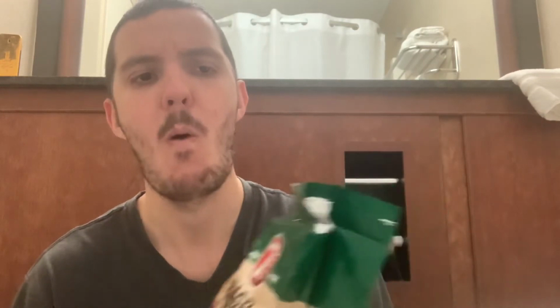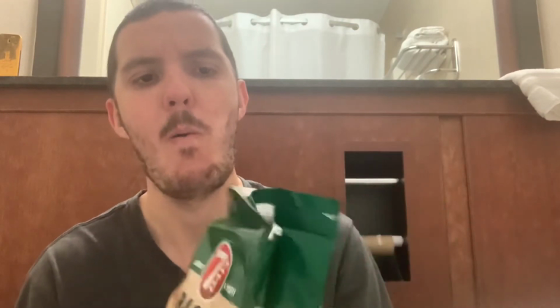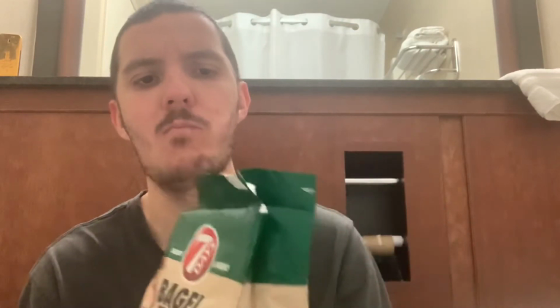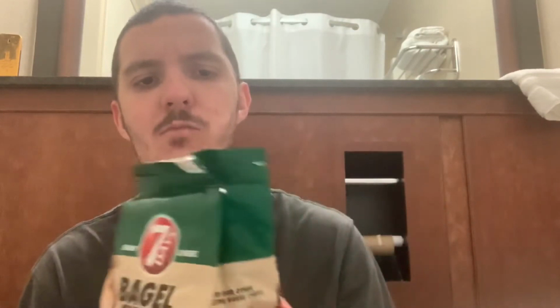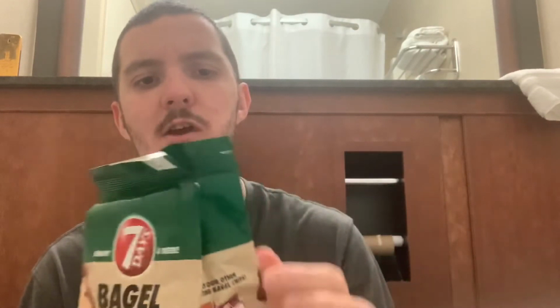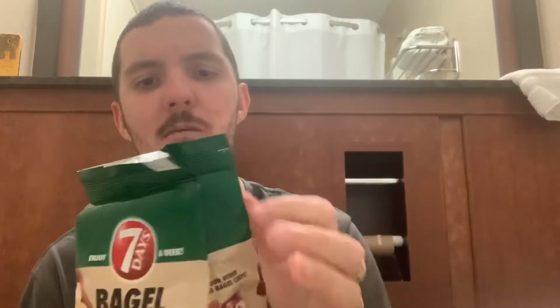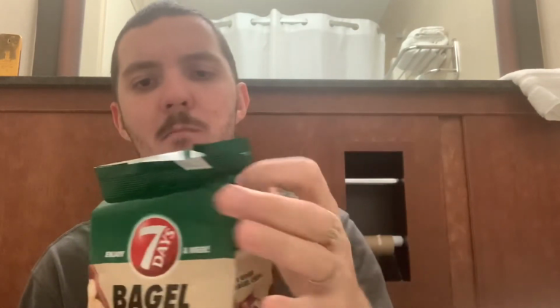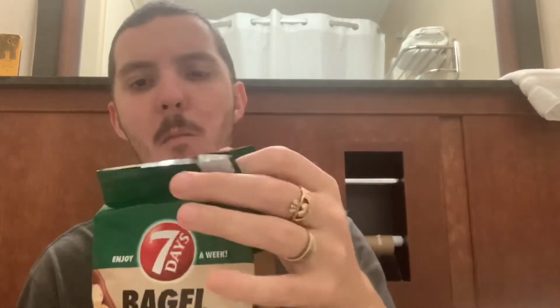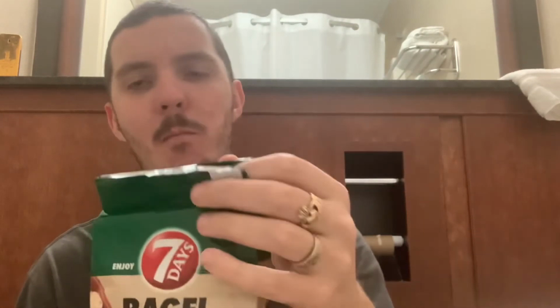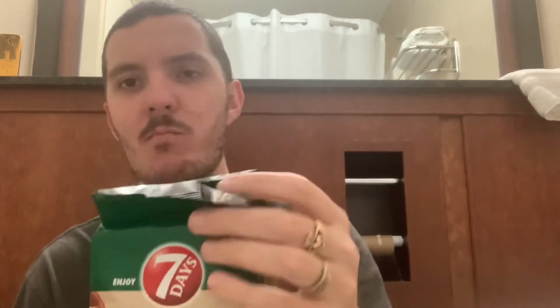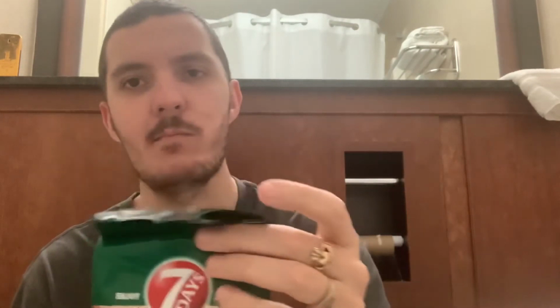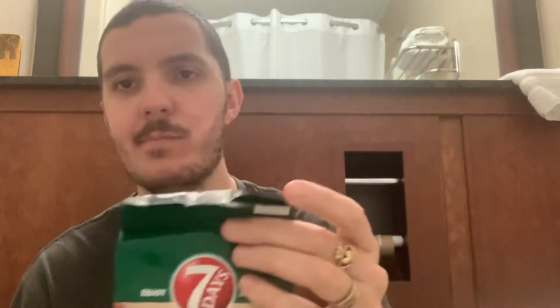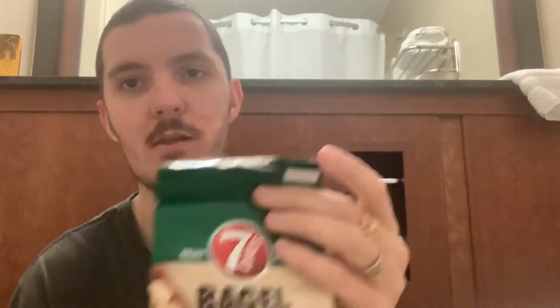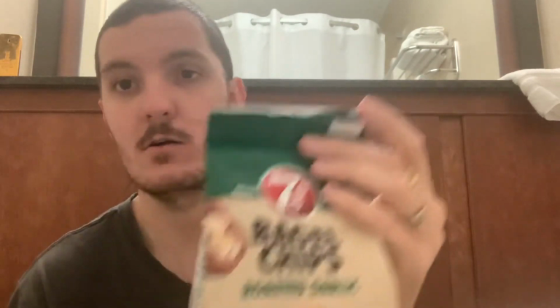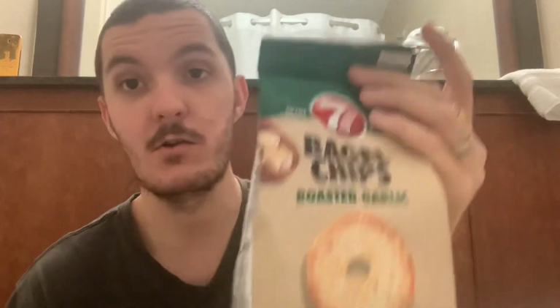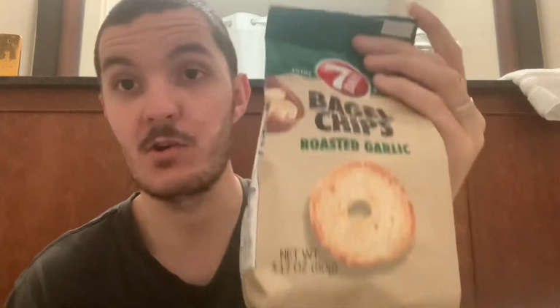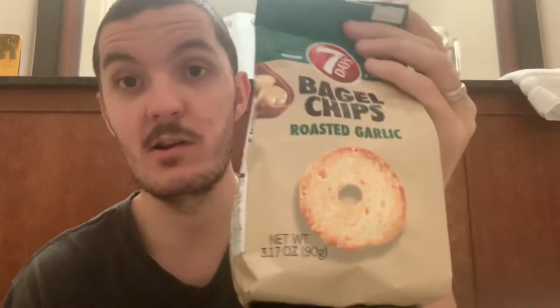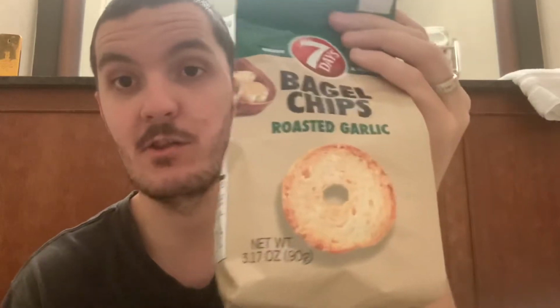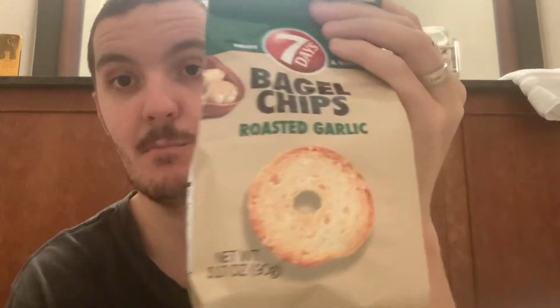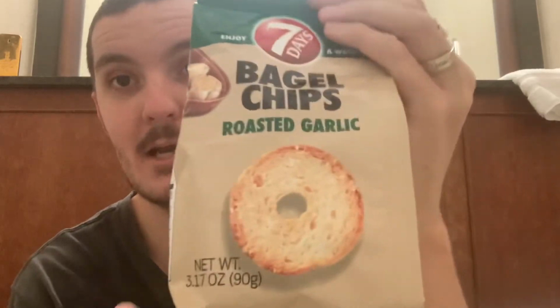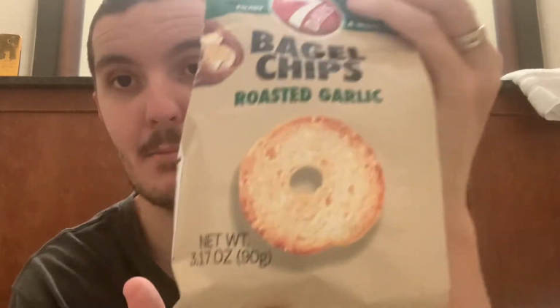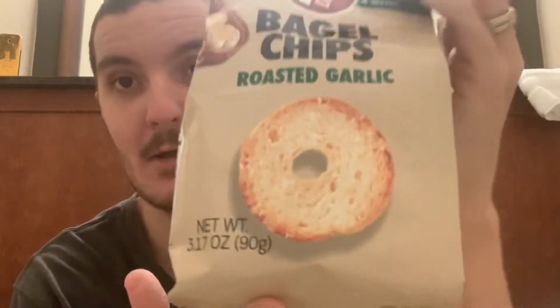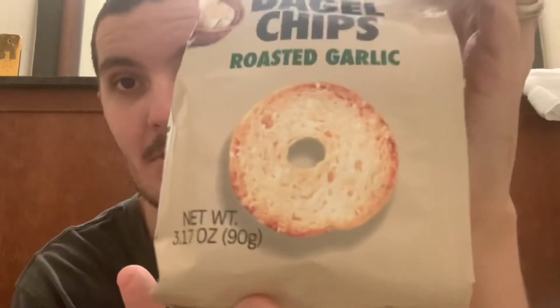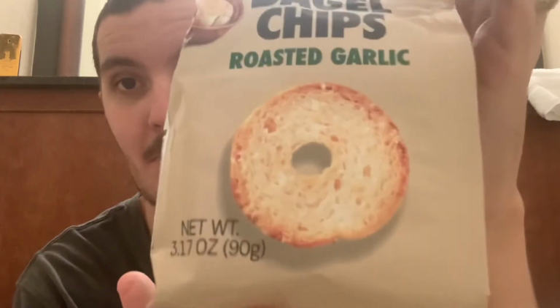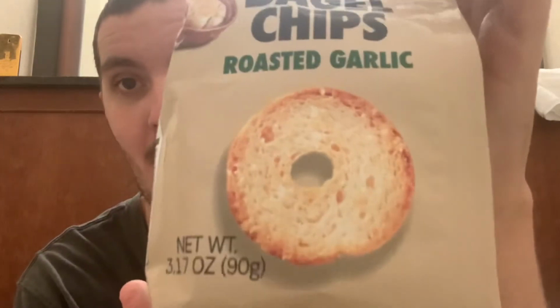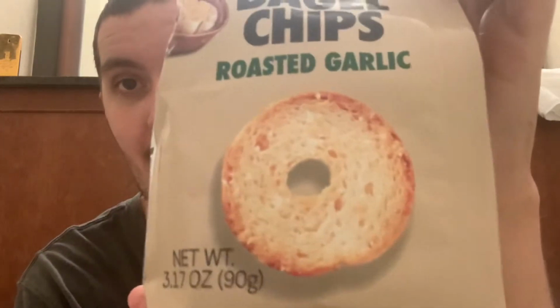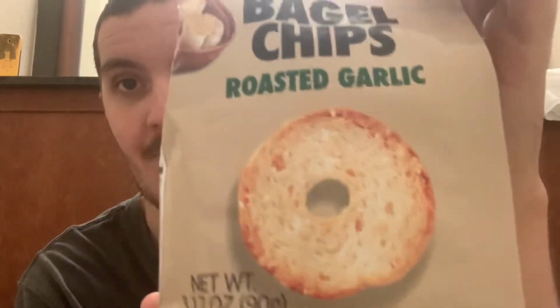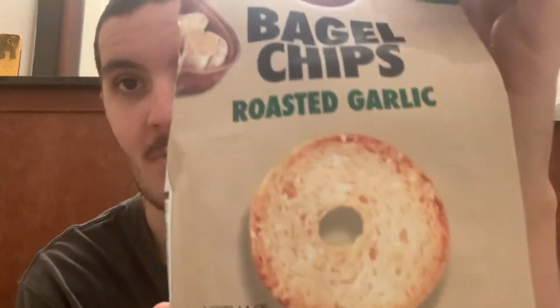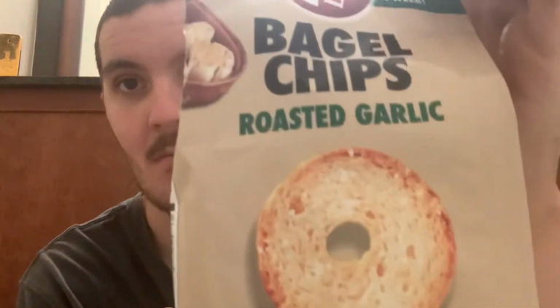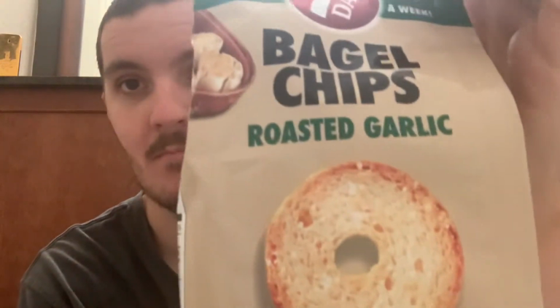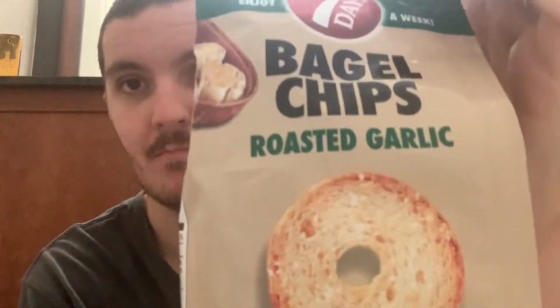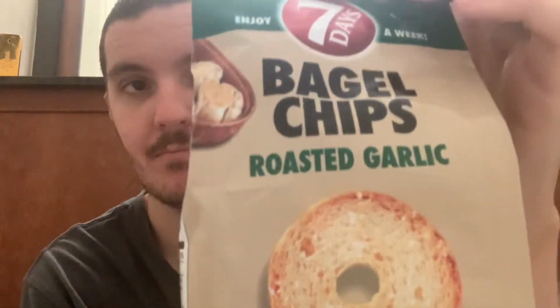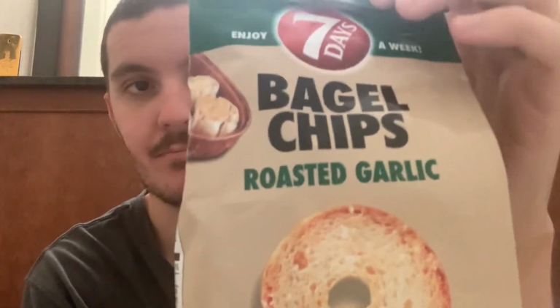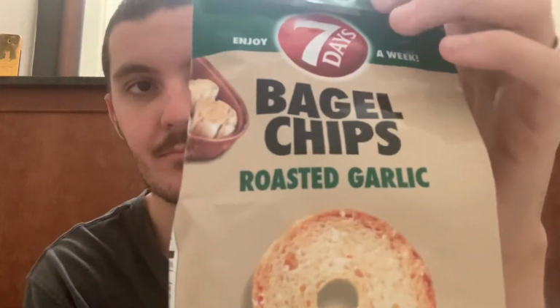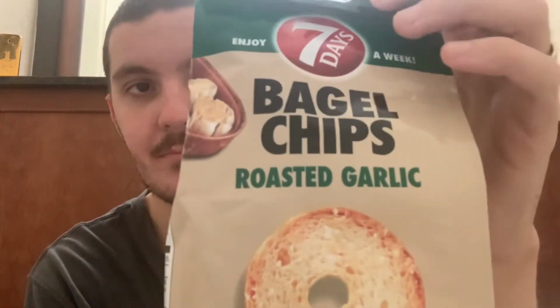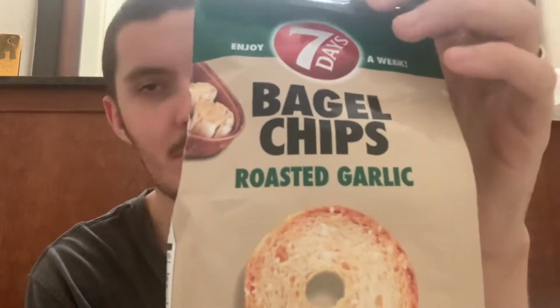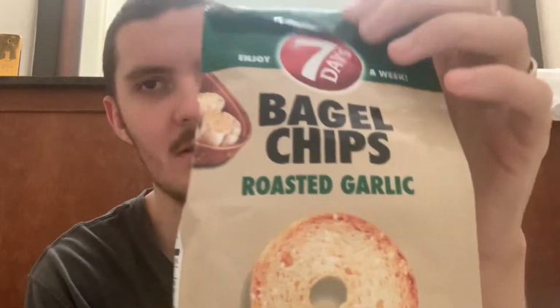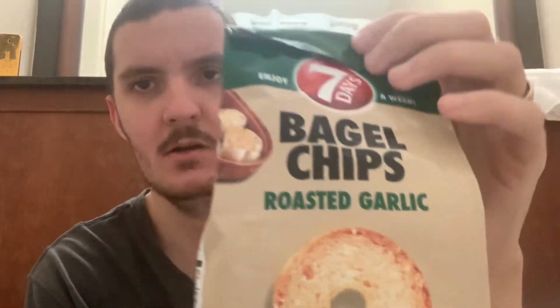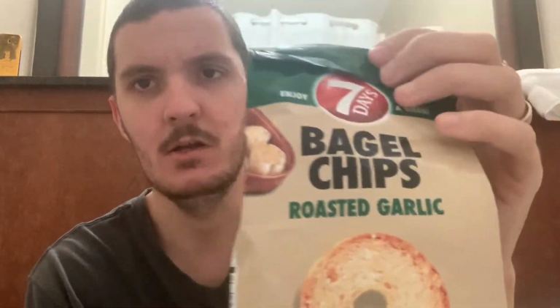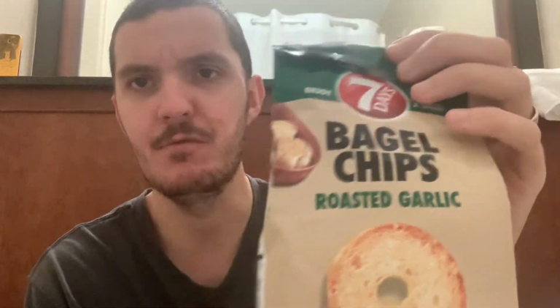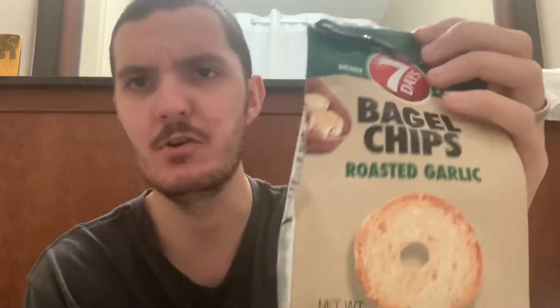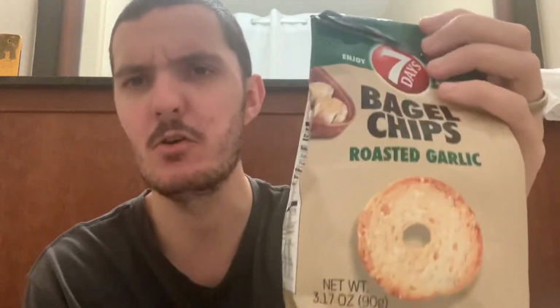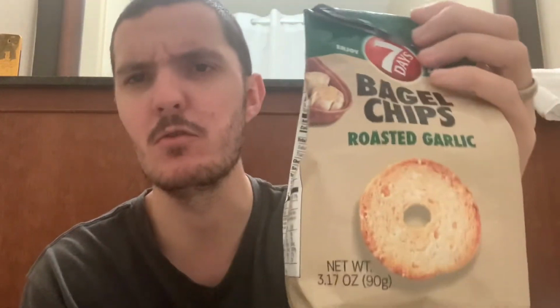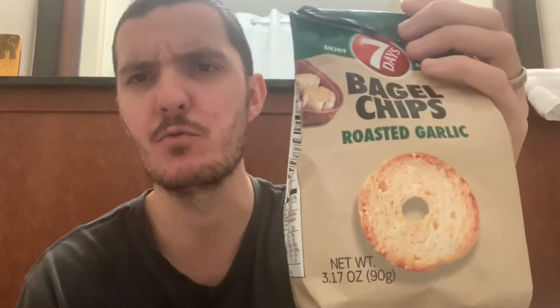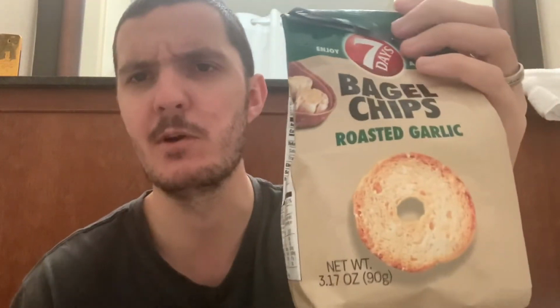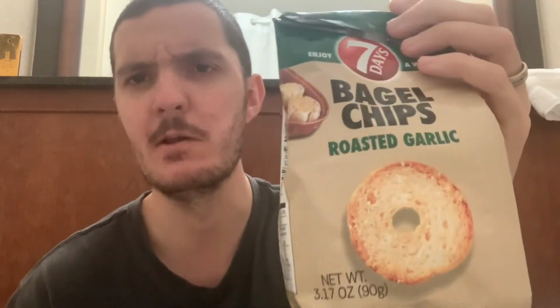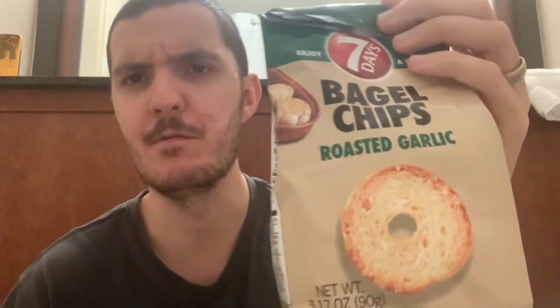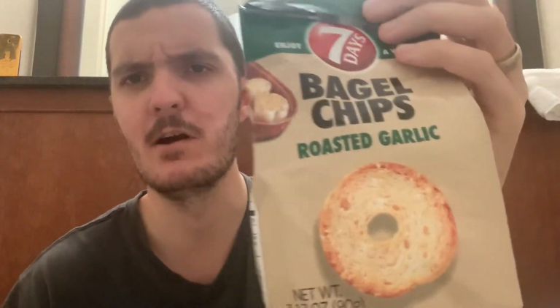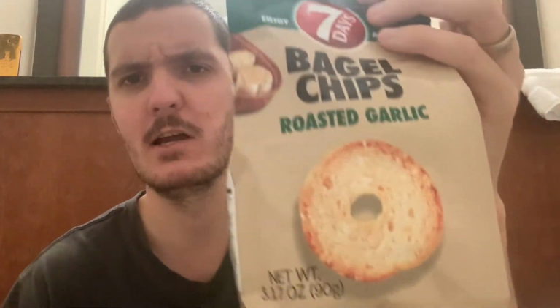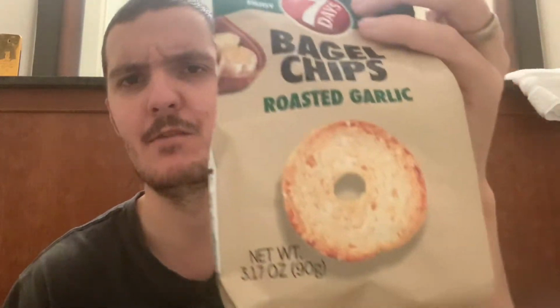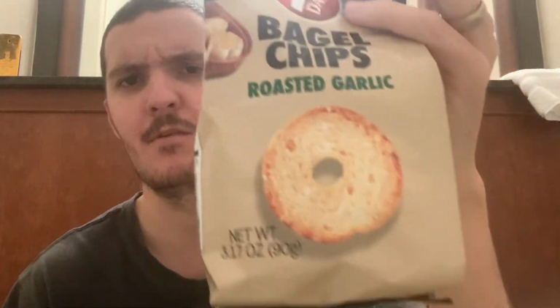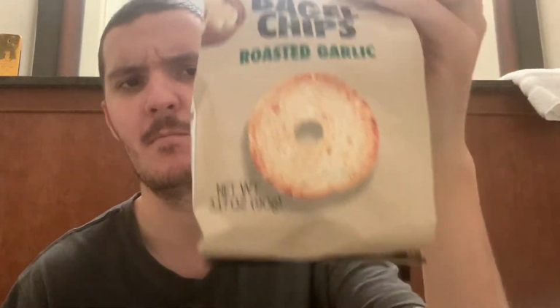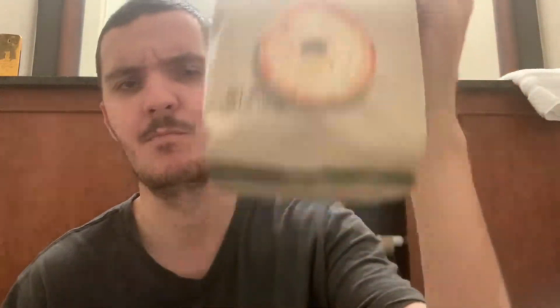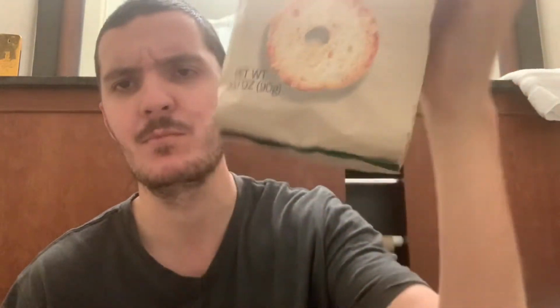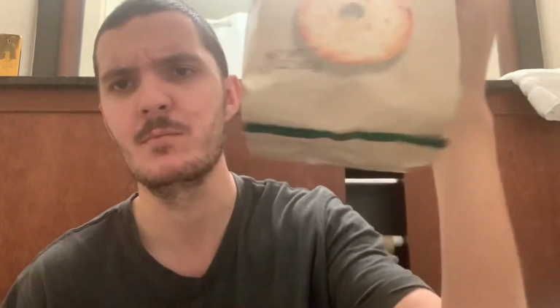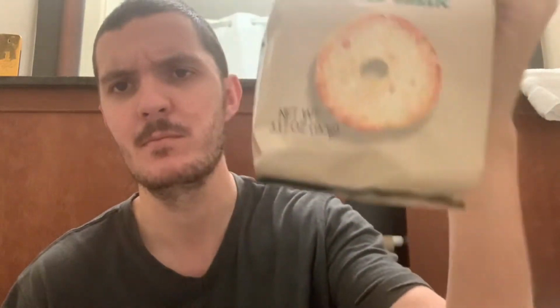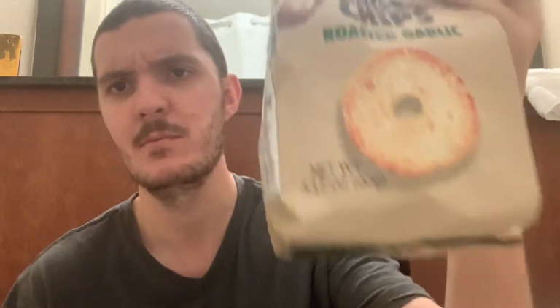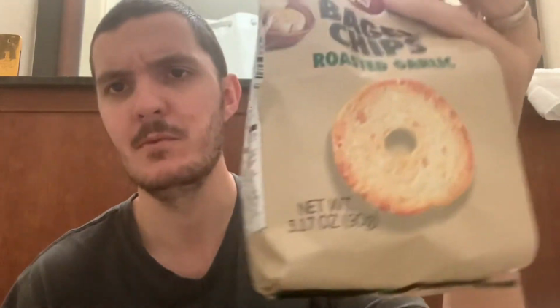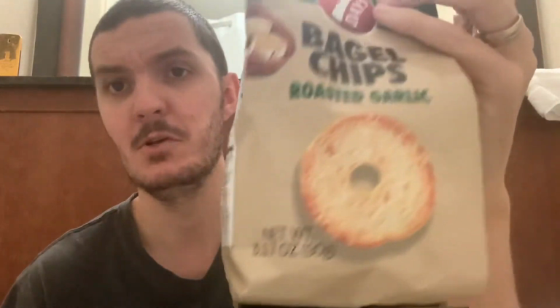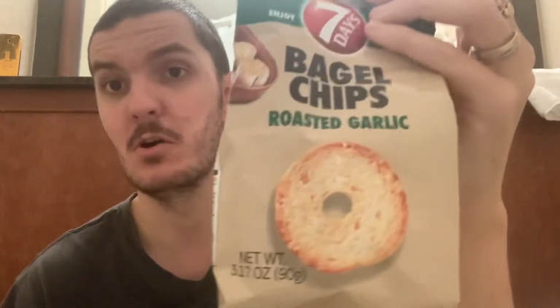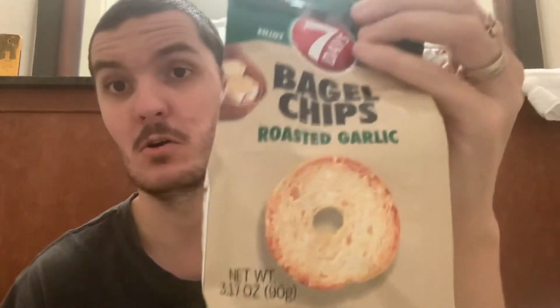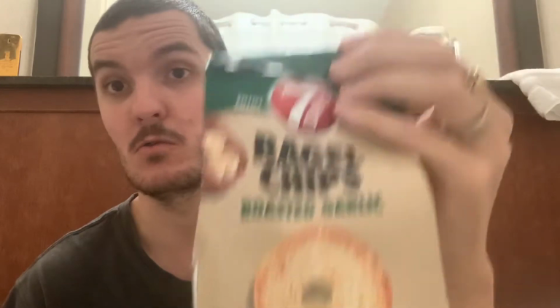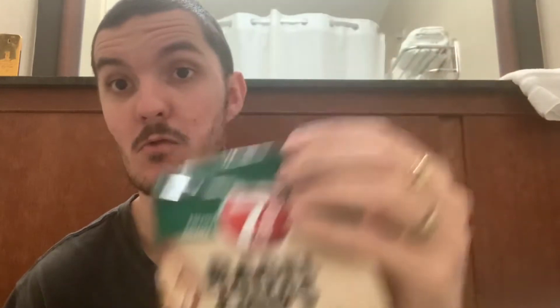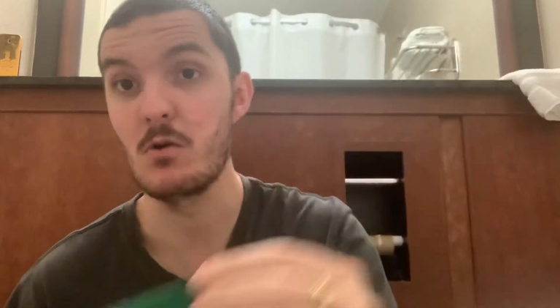Yeah, can't say anything bad about that. And for $1.25, you can't go wrong.